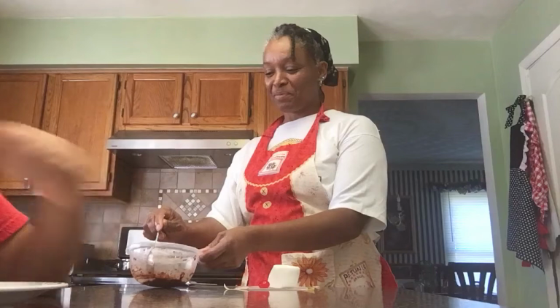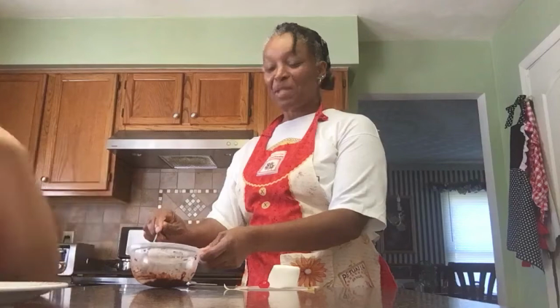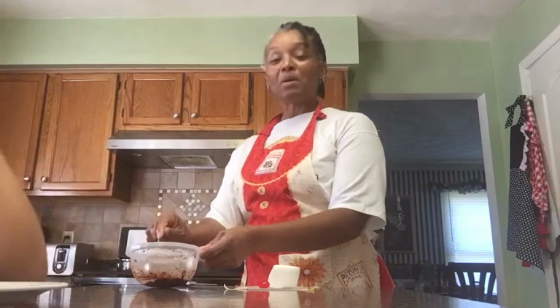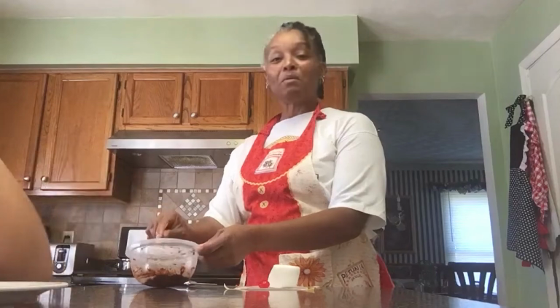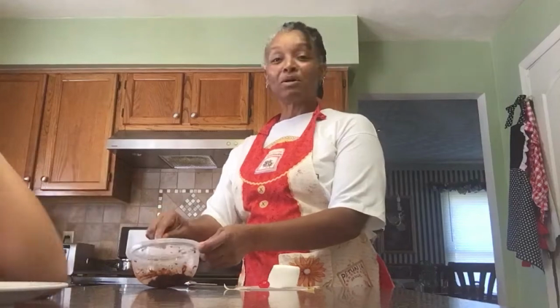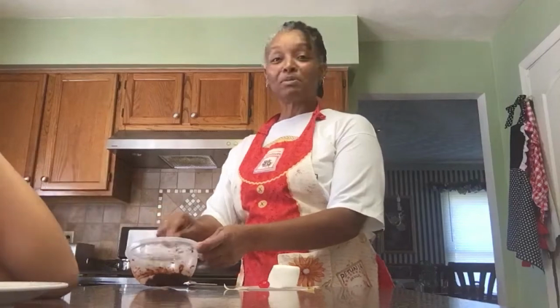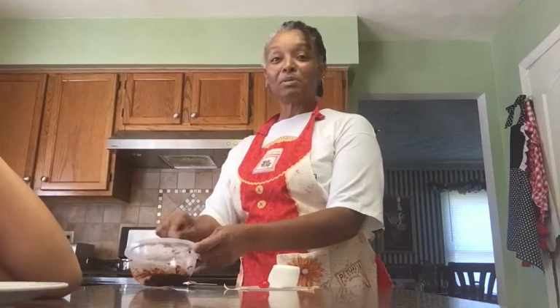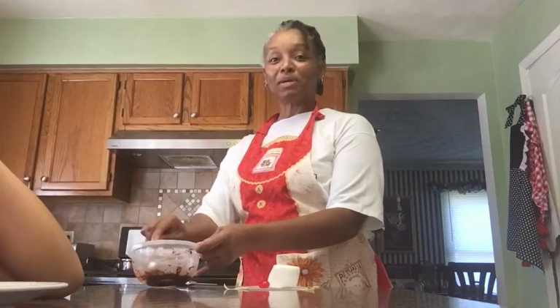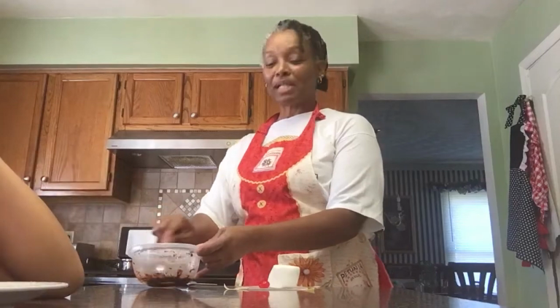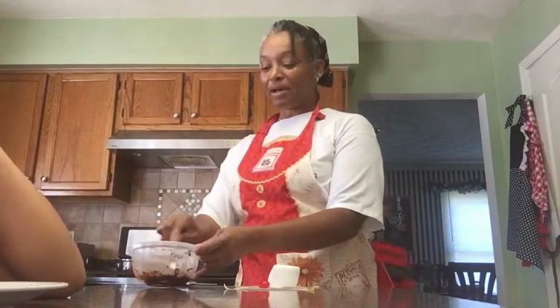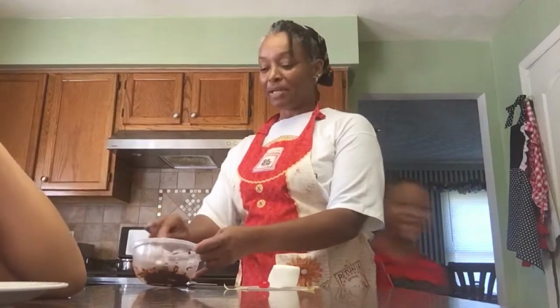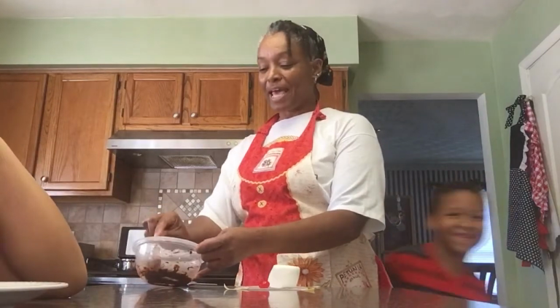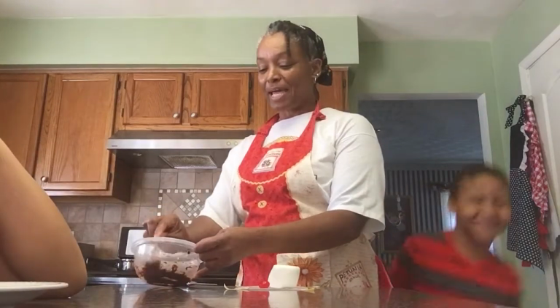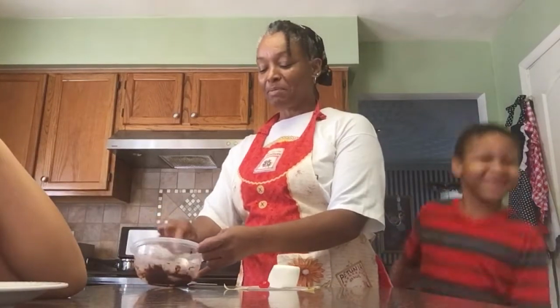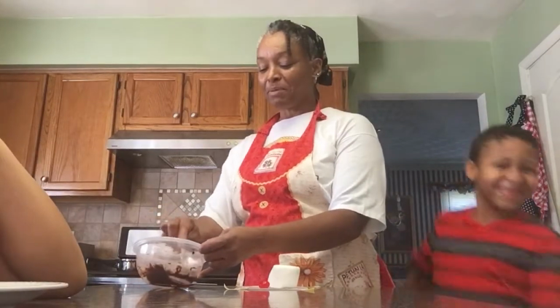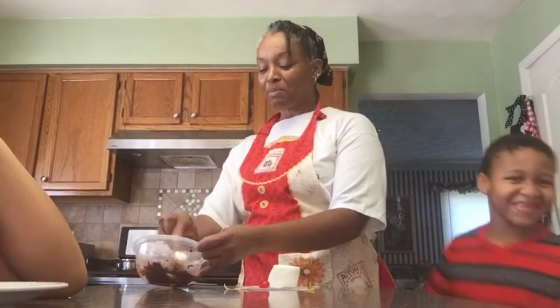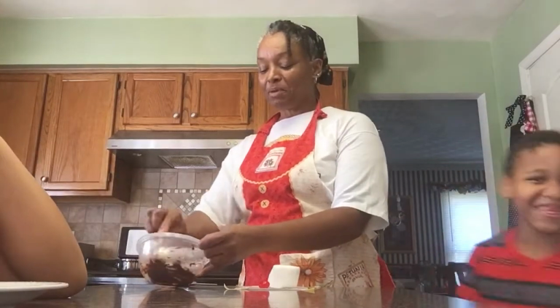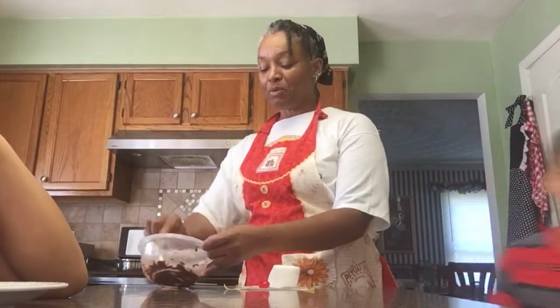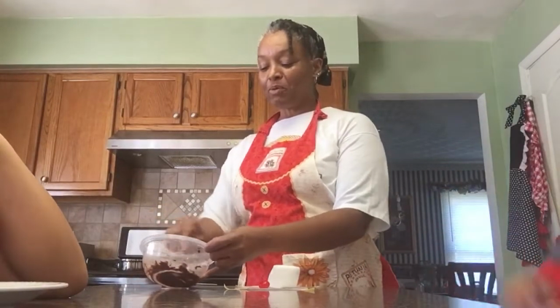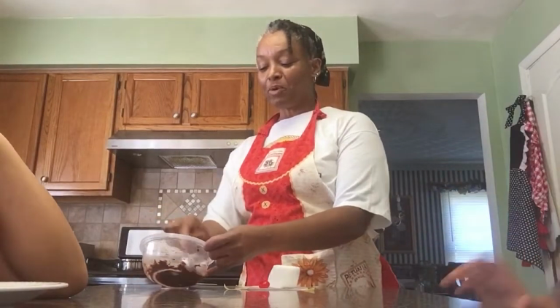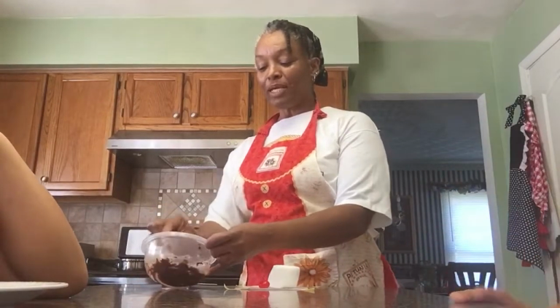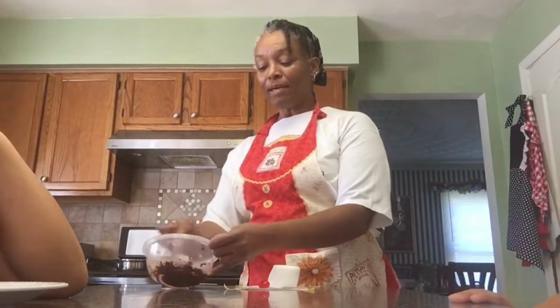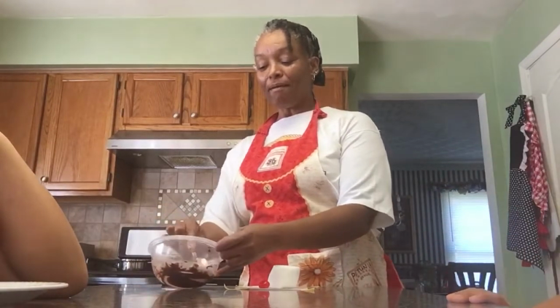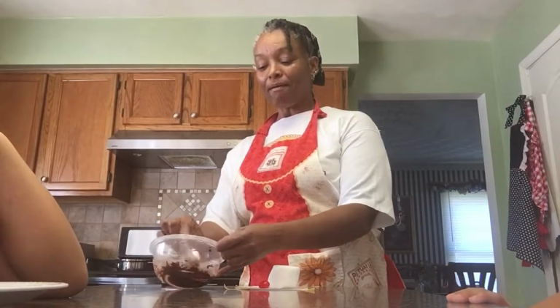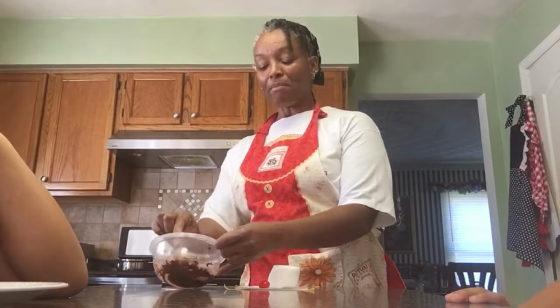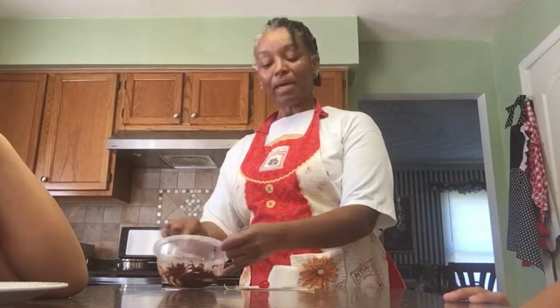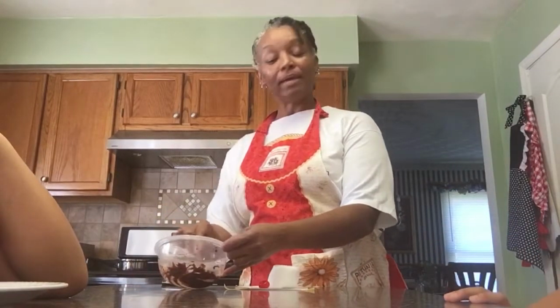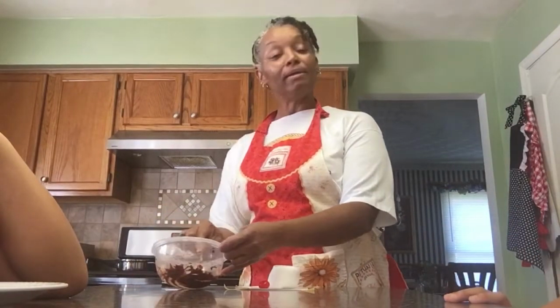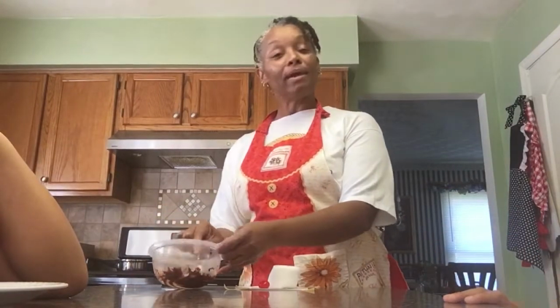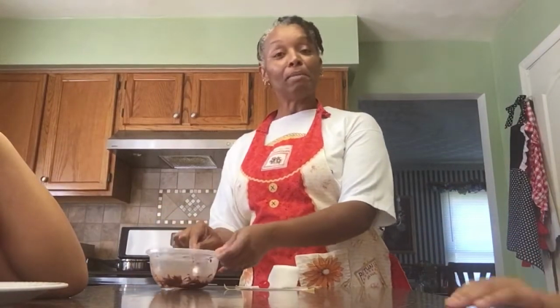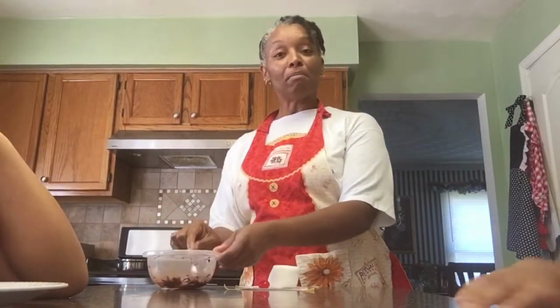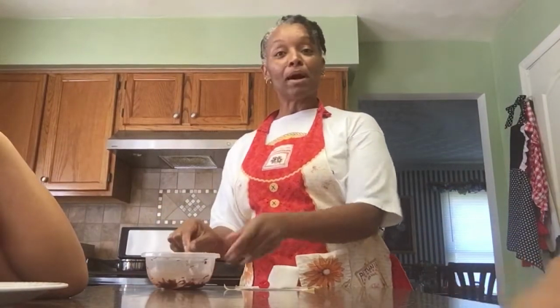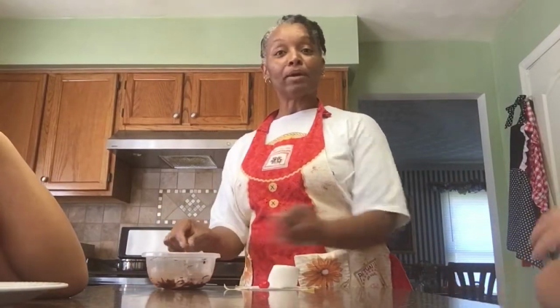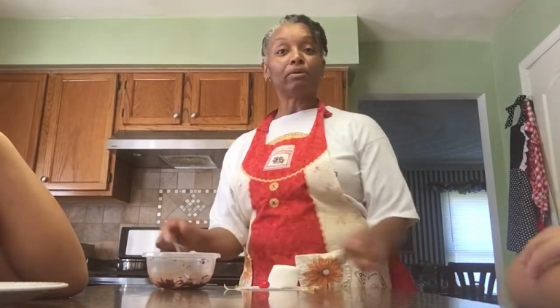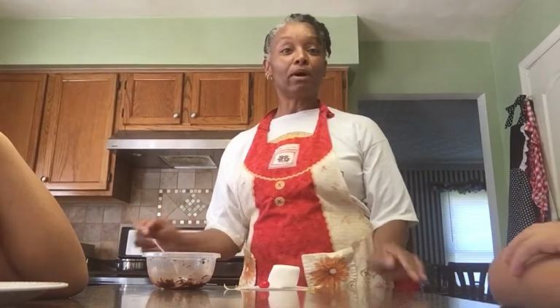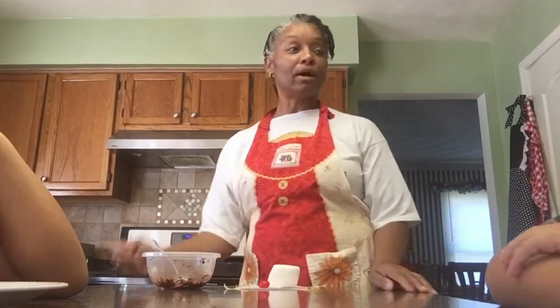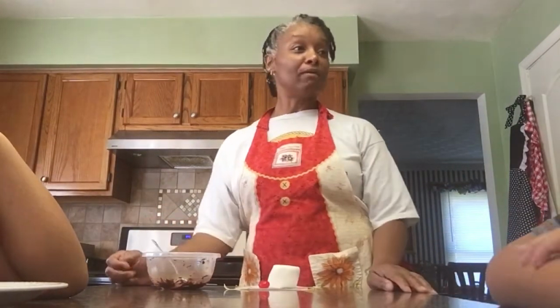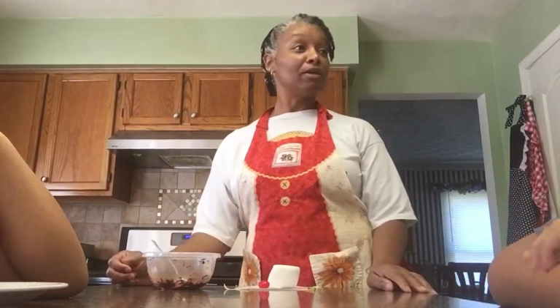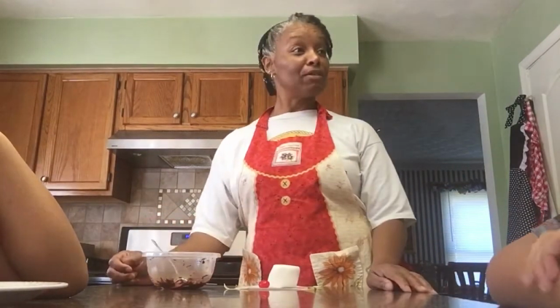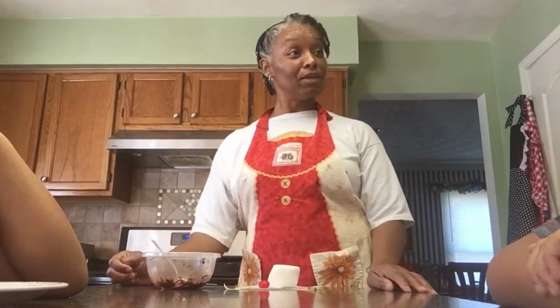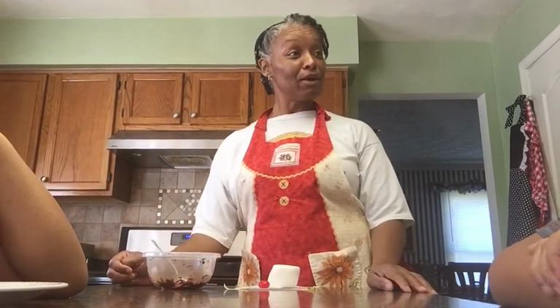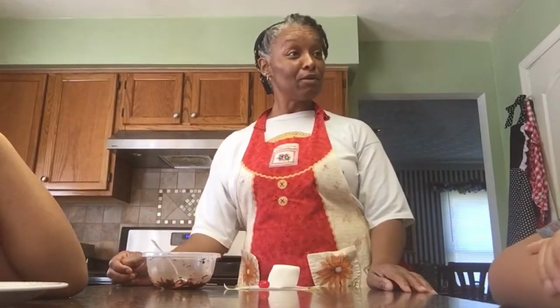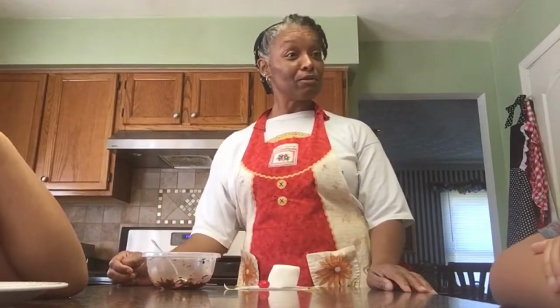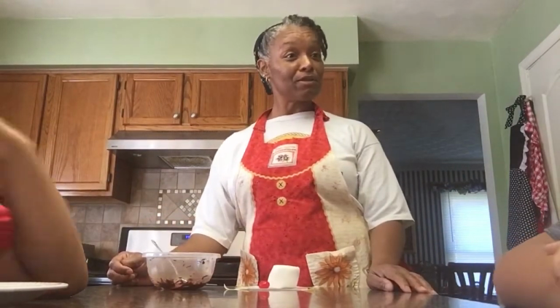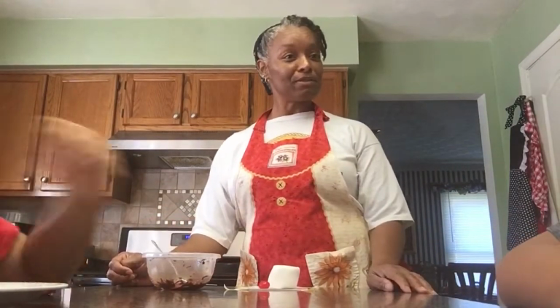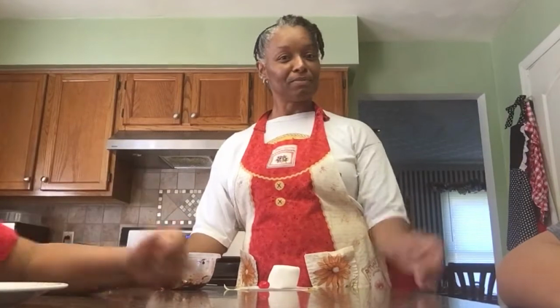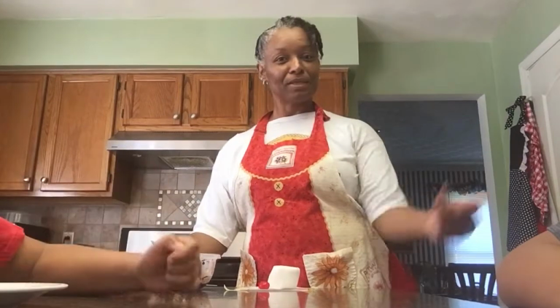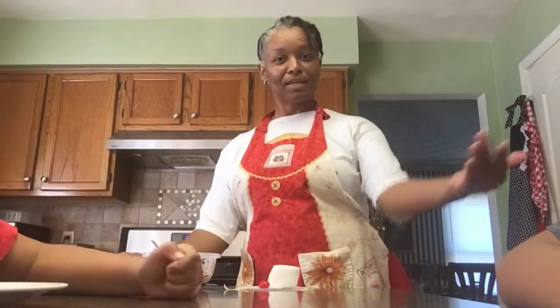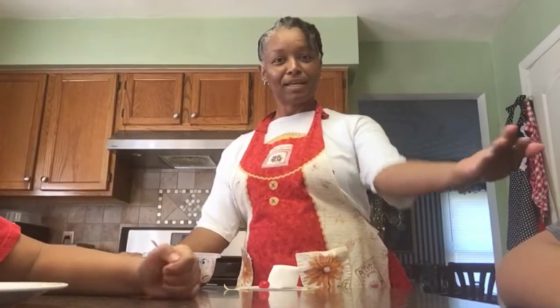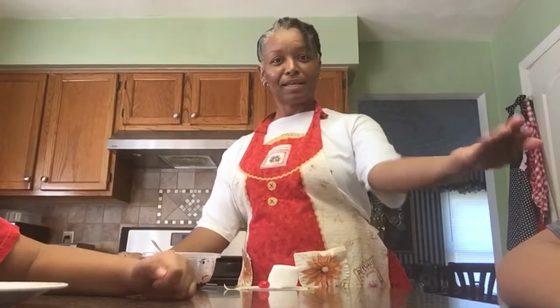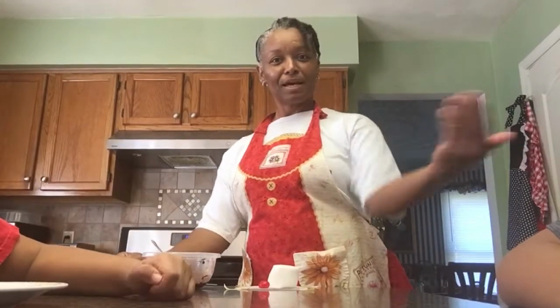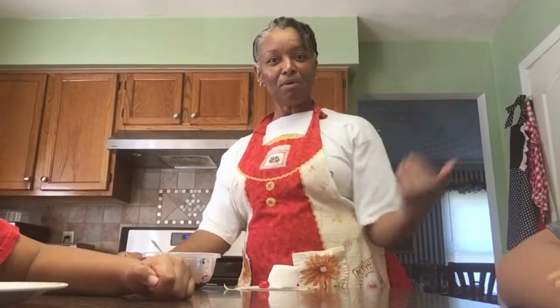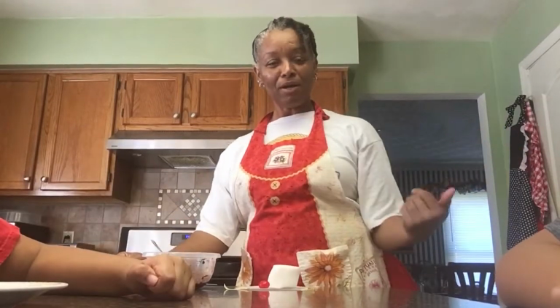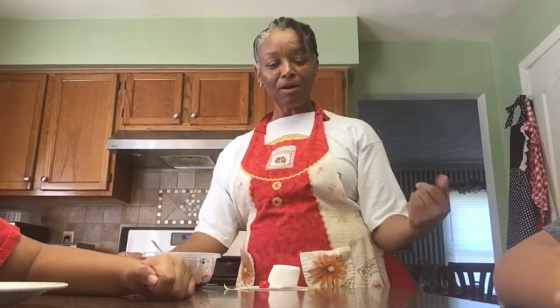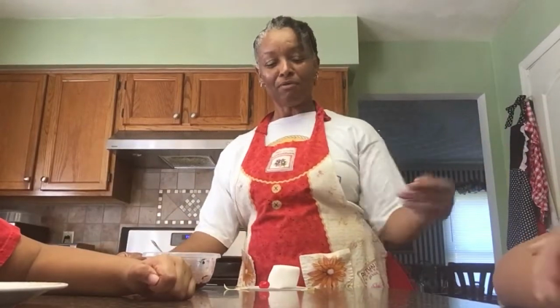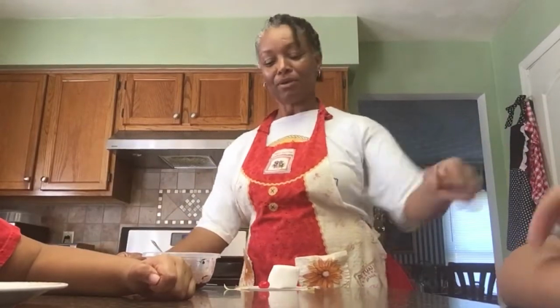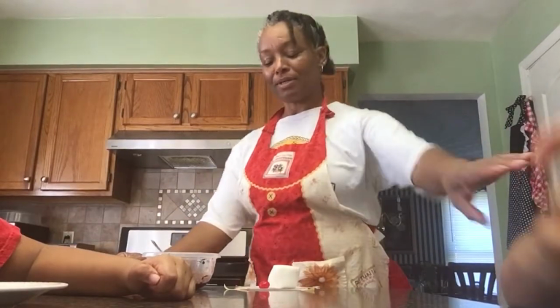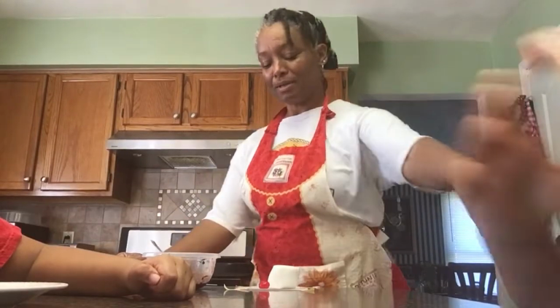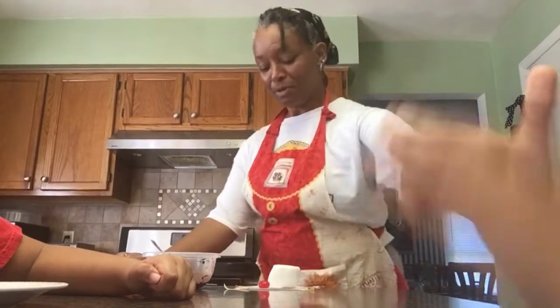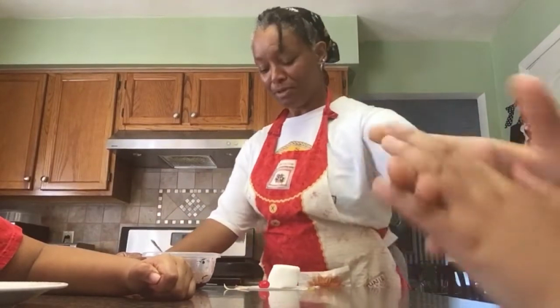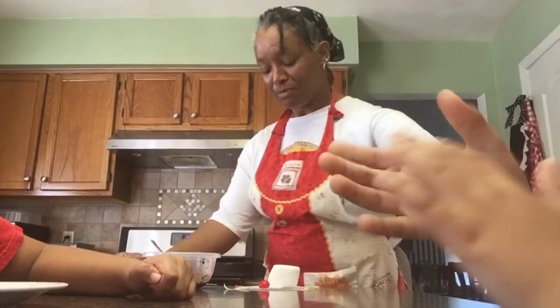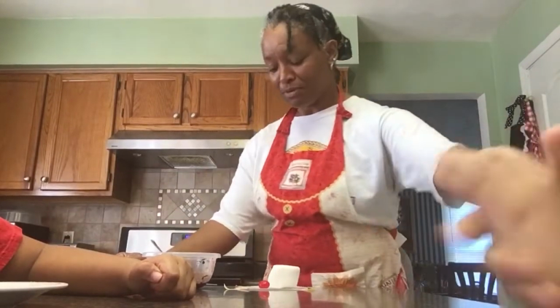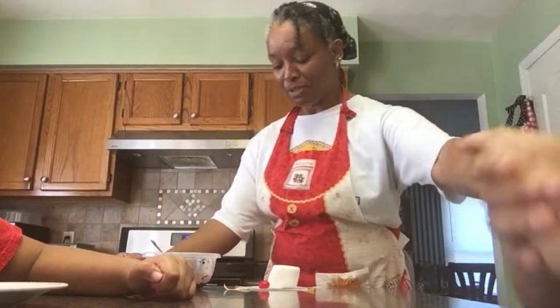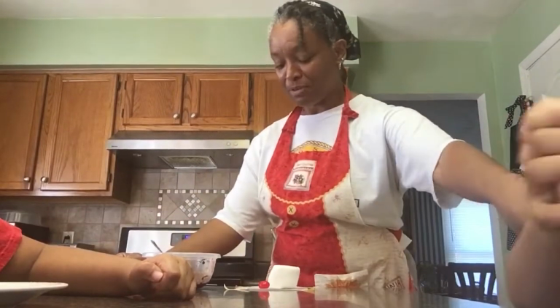Welcome to McLeod Academy, where we are making a model of the Earth. Come on over, you two.